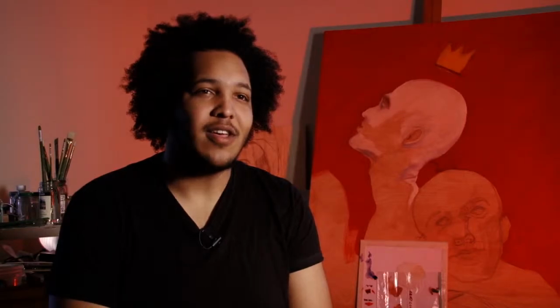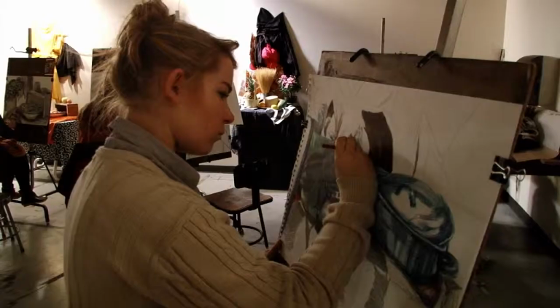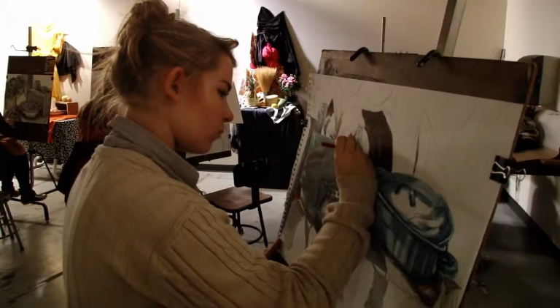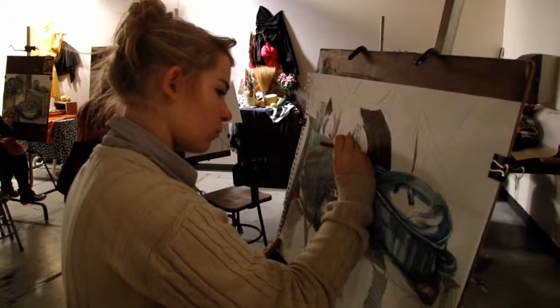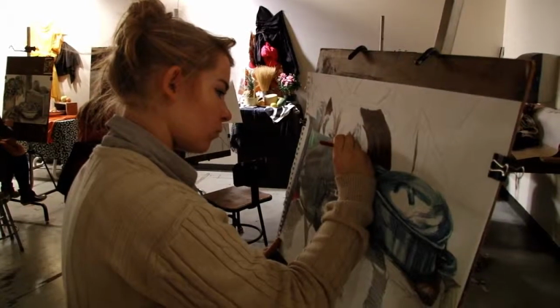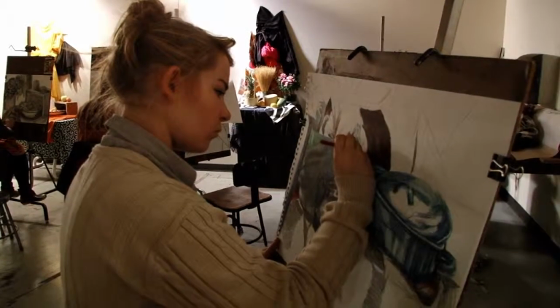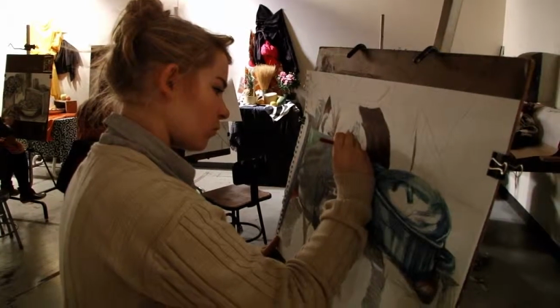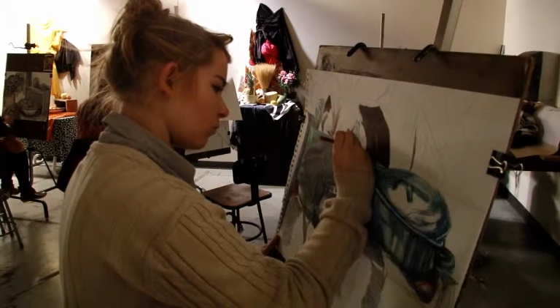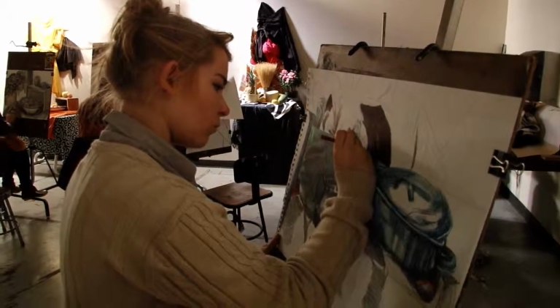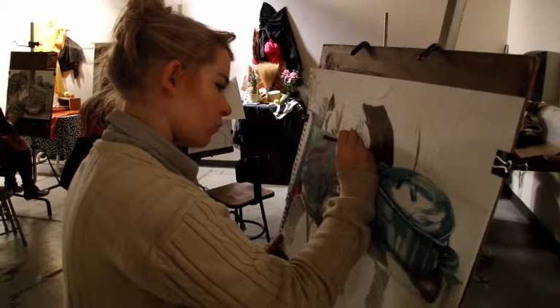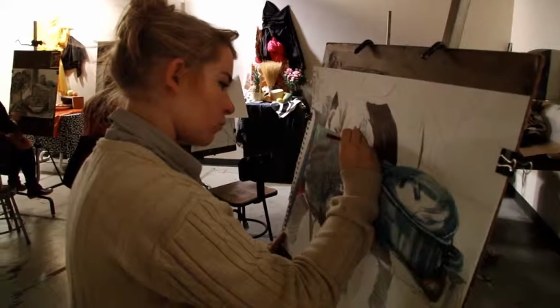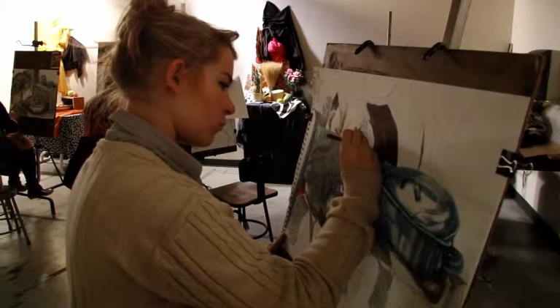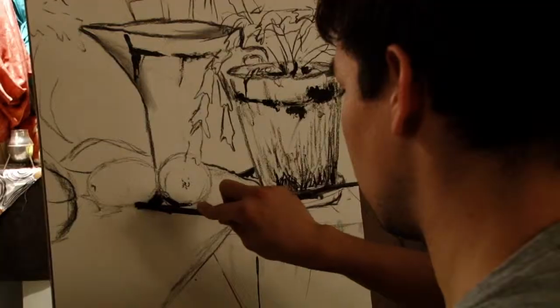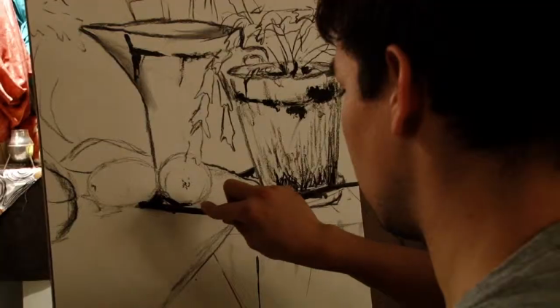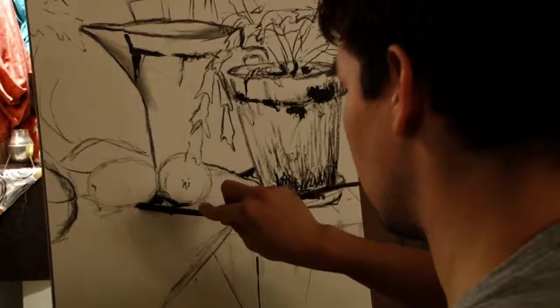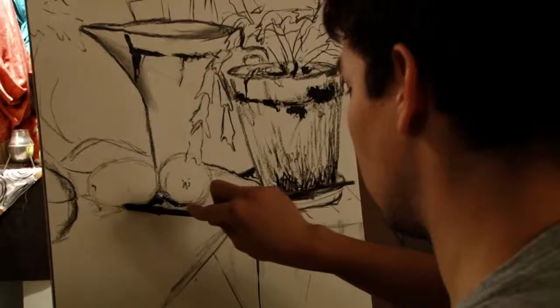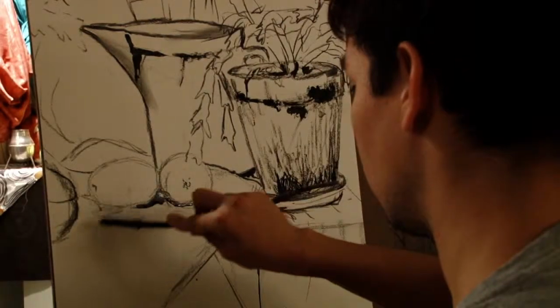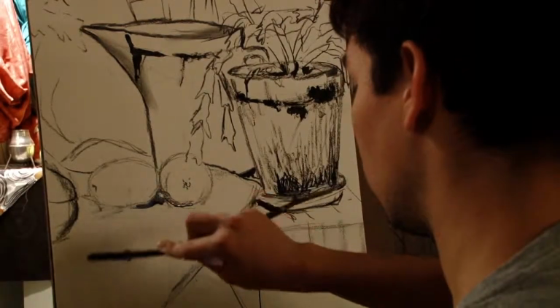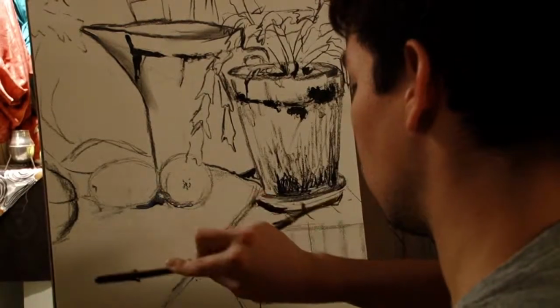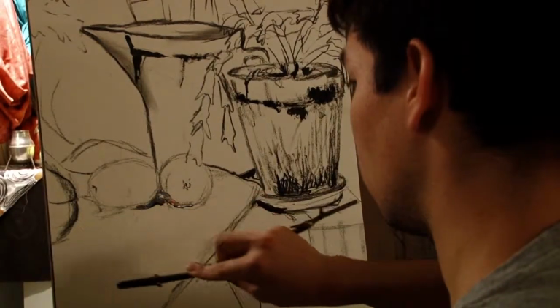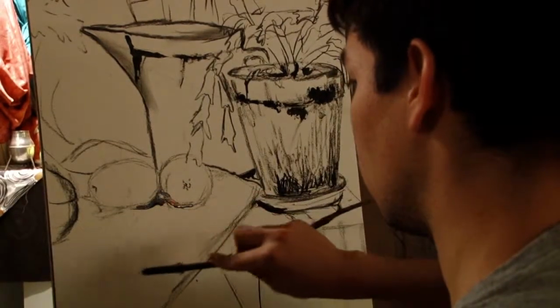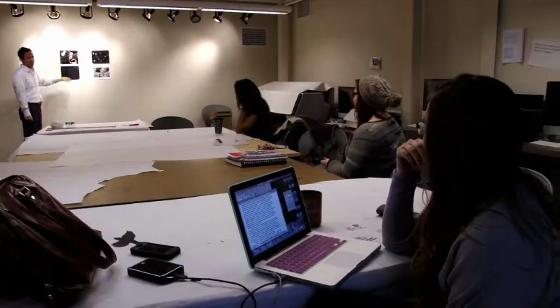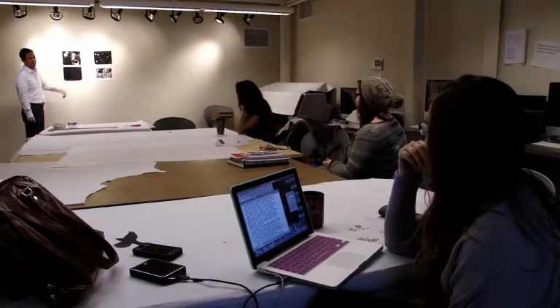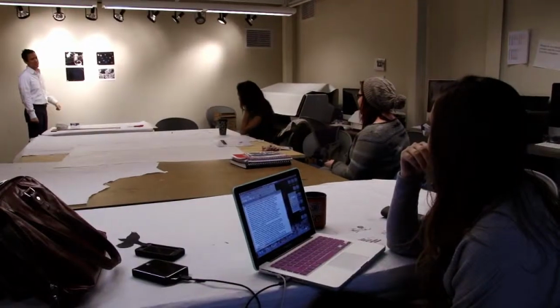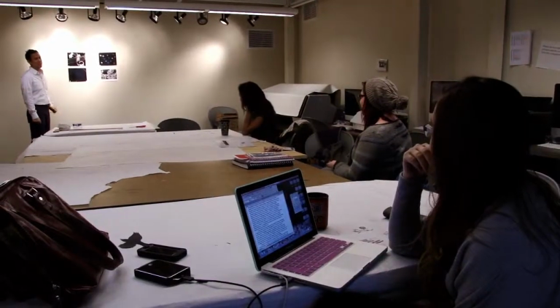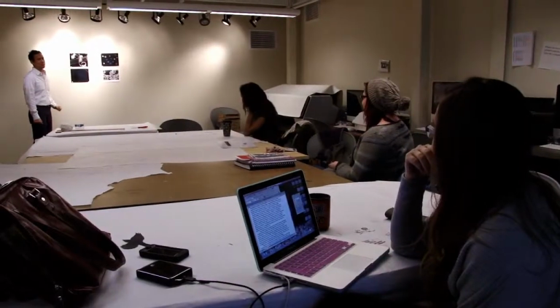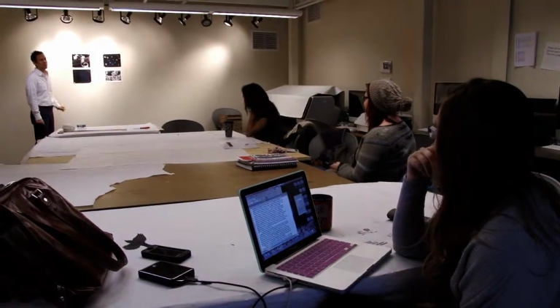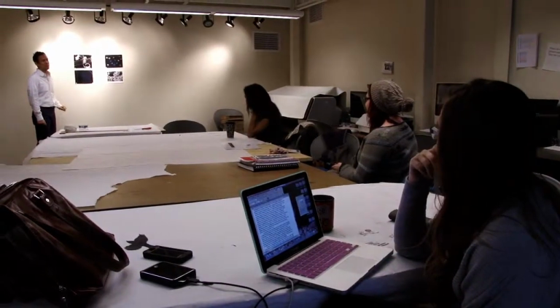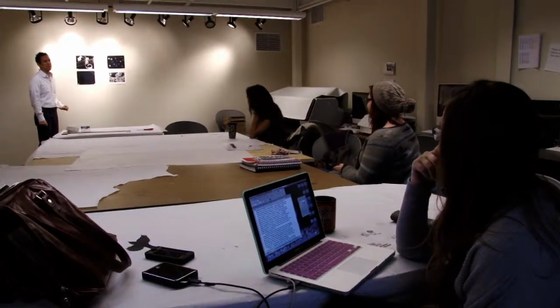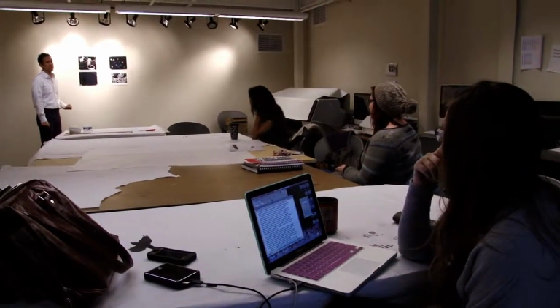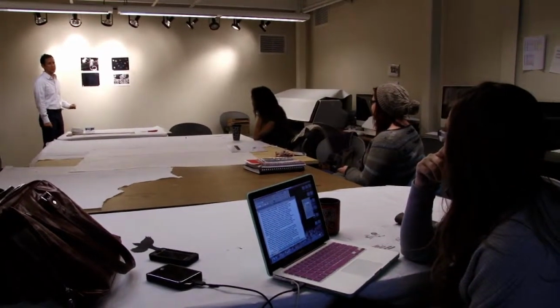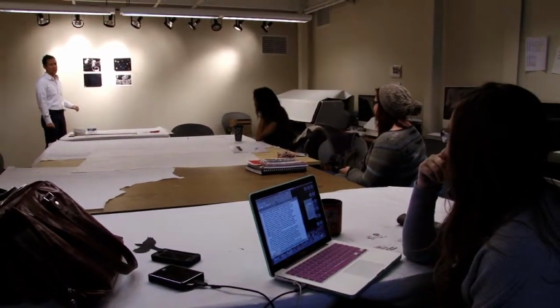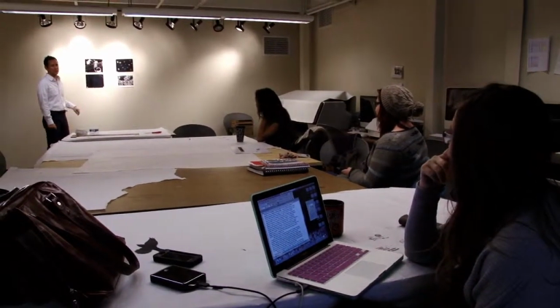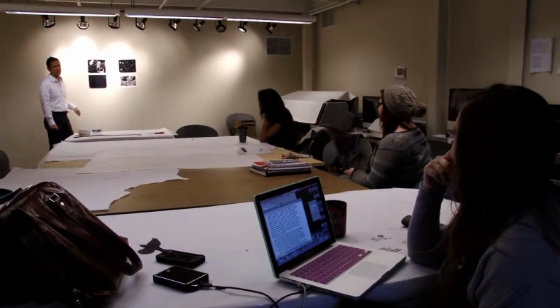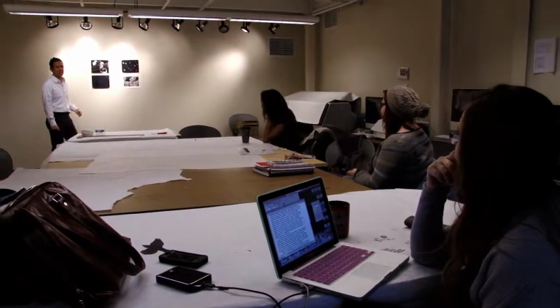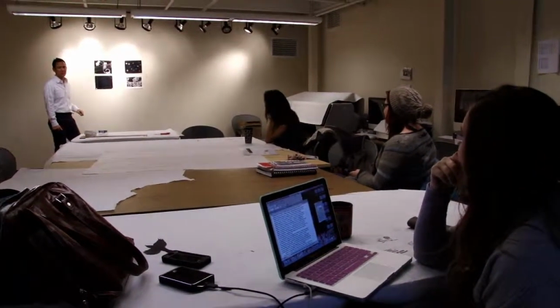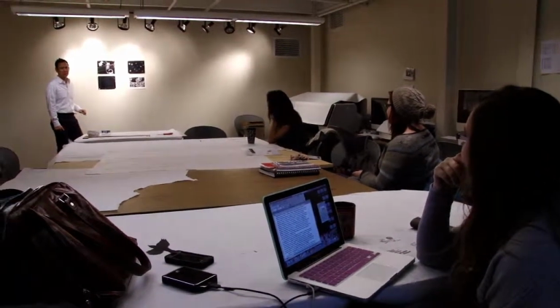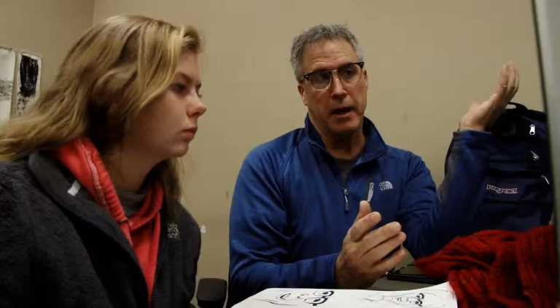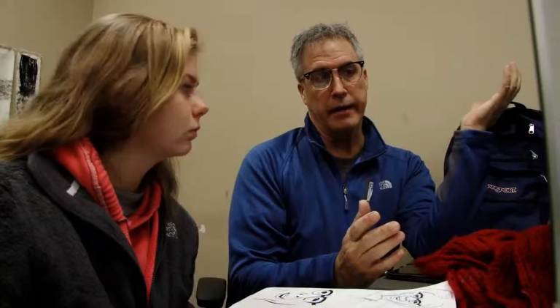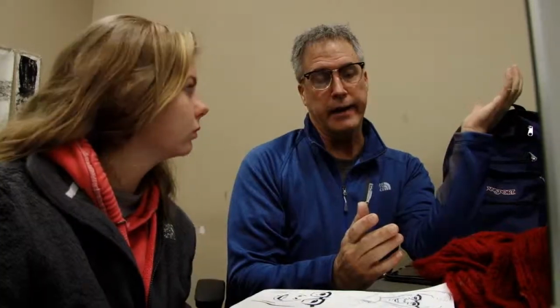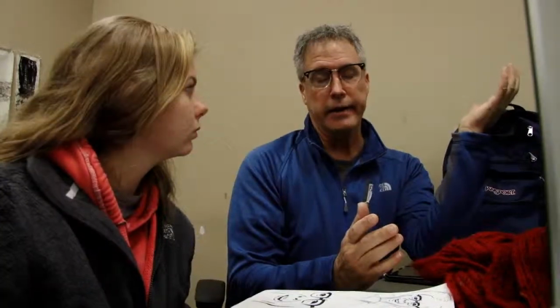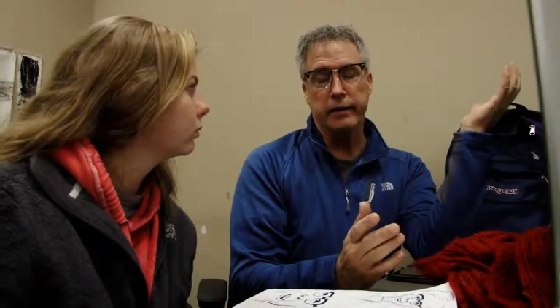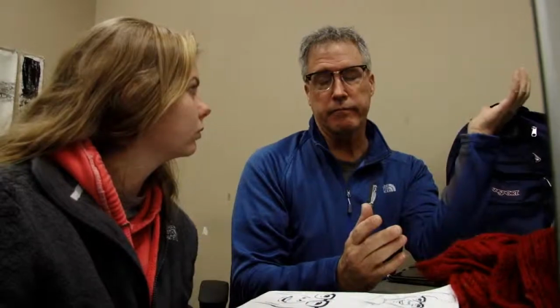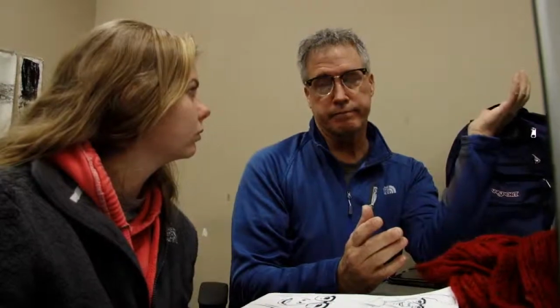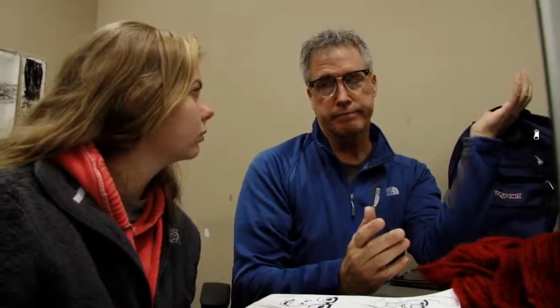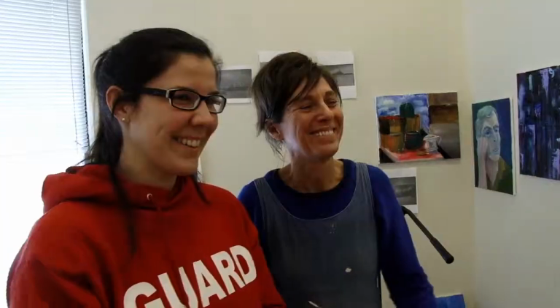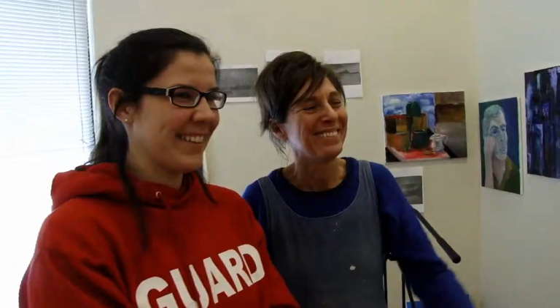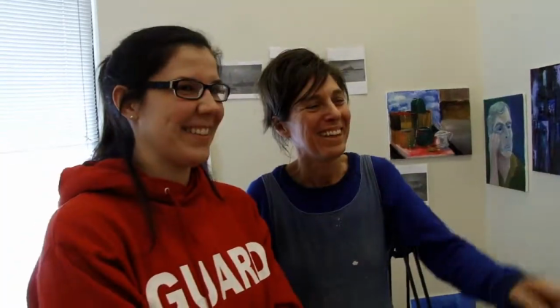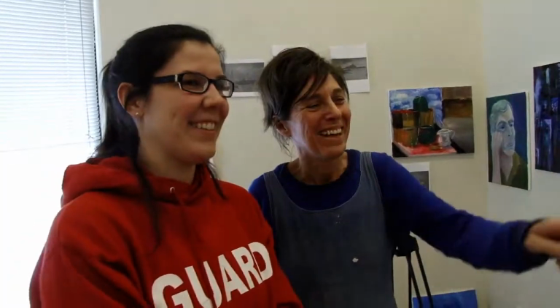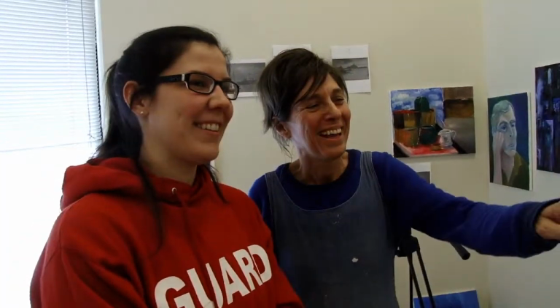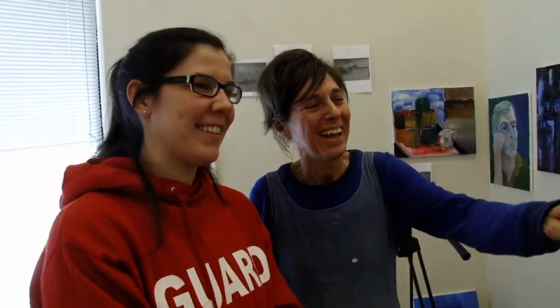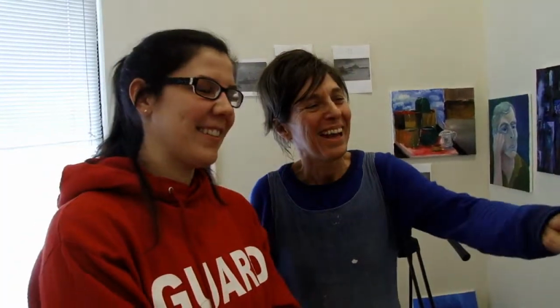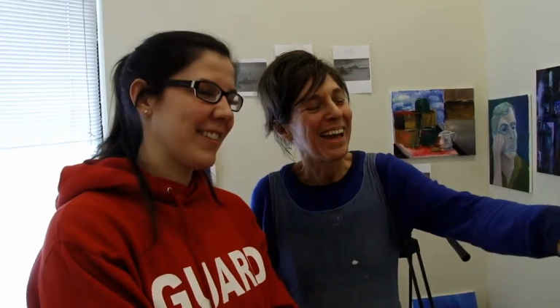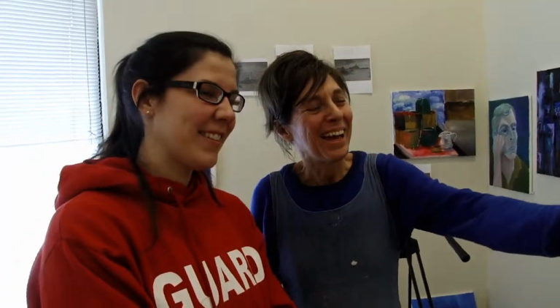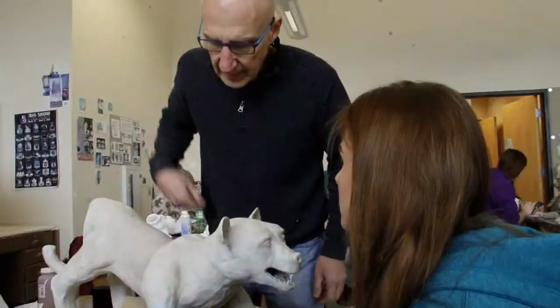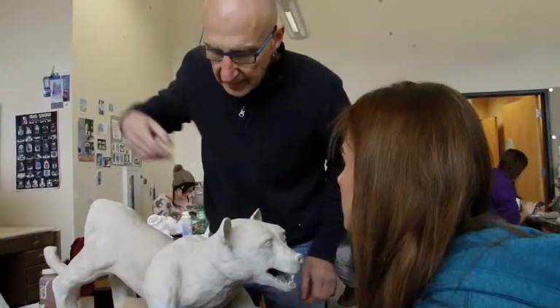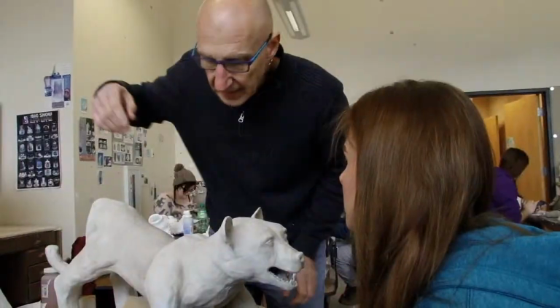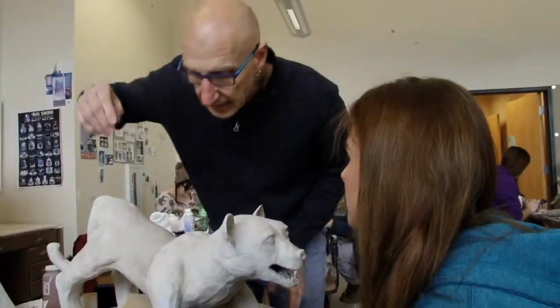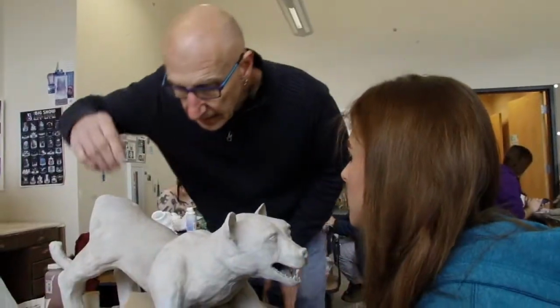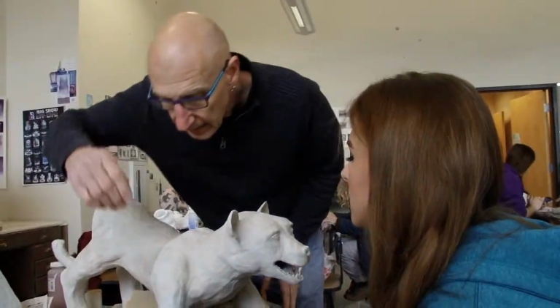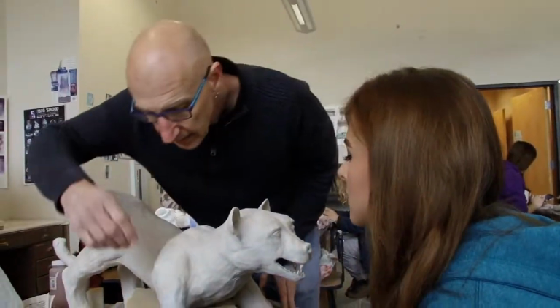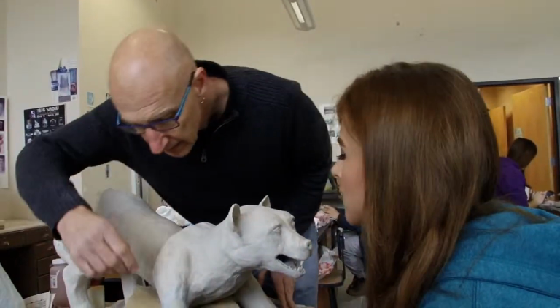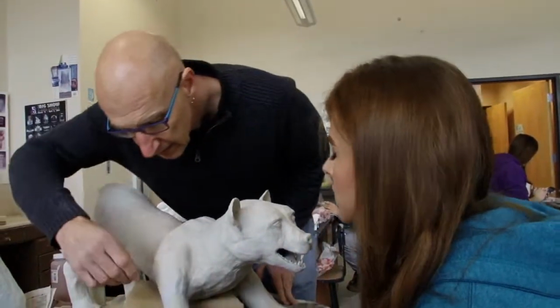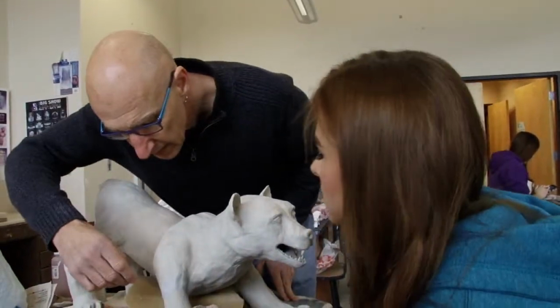Our small class sizes mean that you will benefit from the personalized attention from faculty who are active as professional artists.